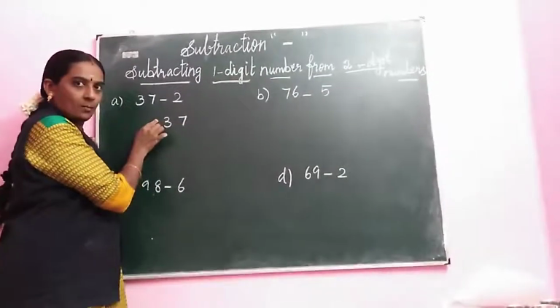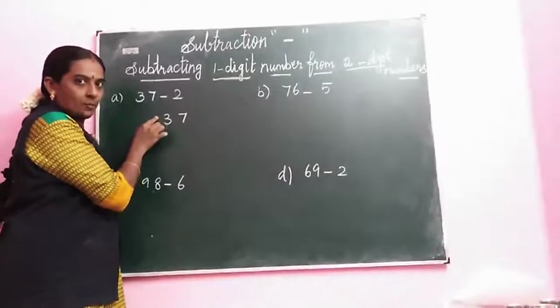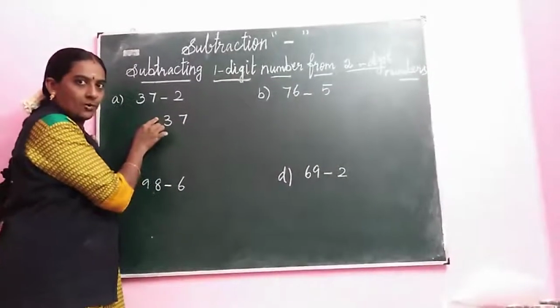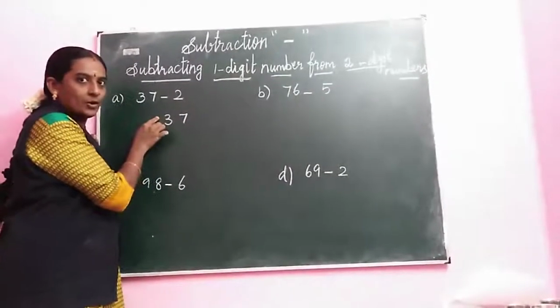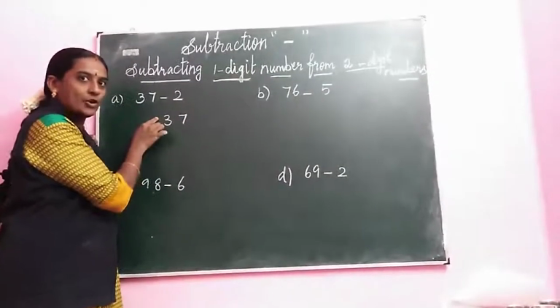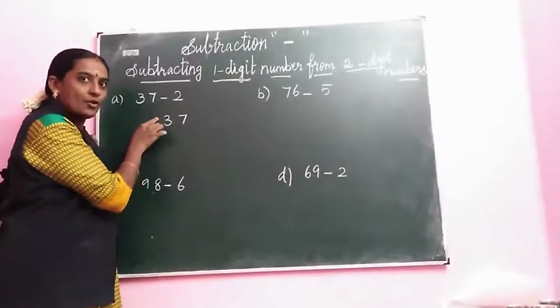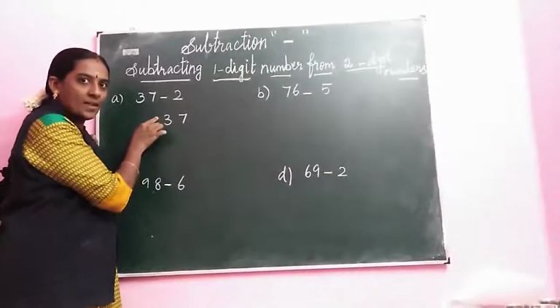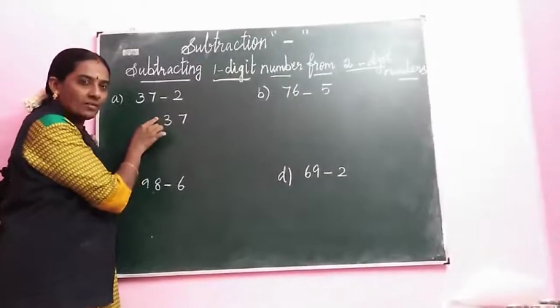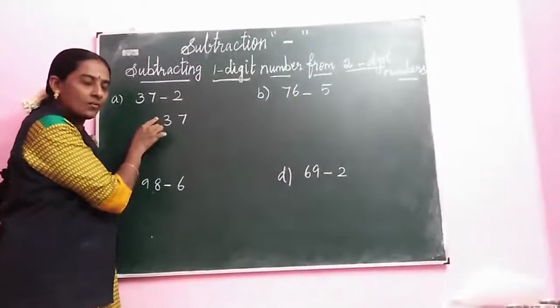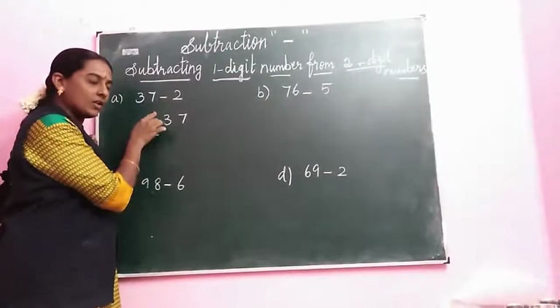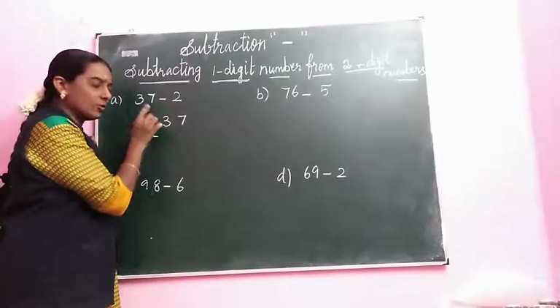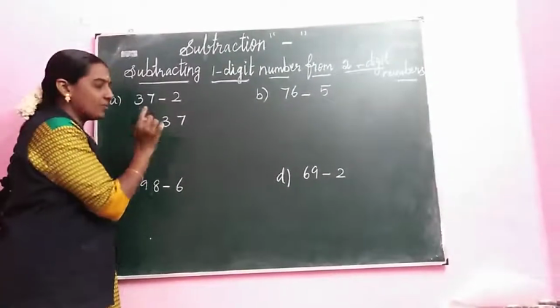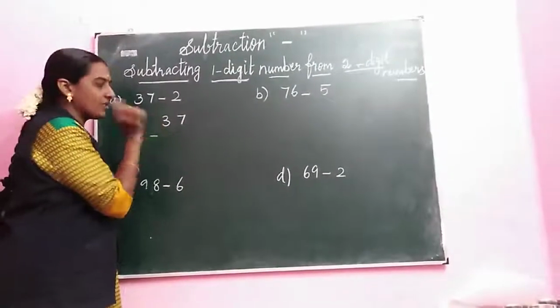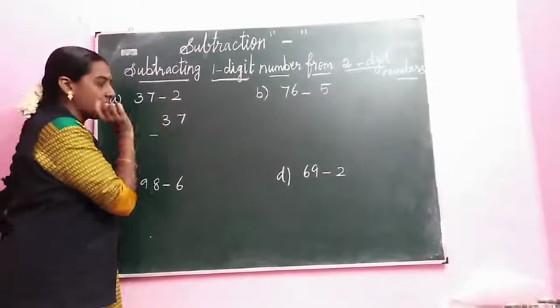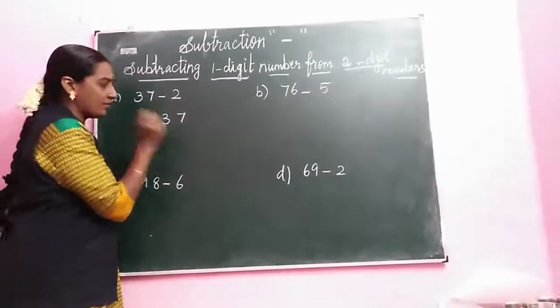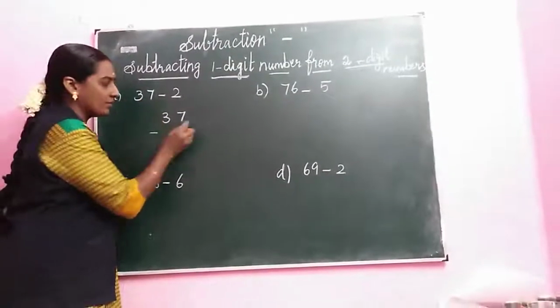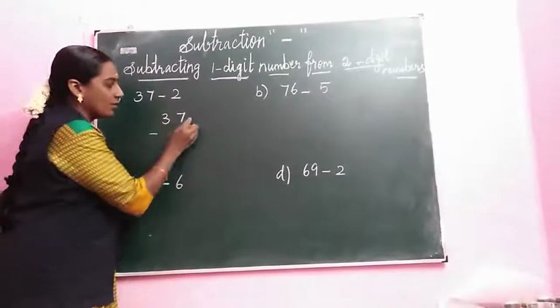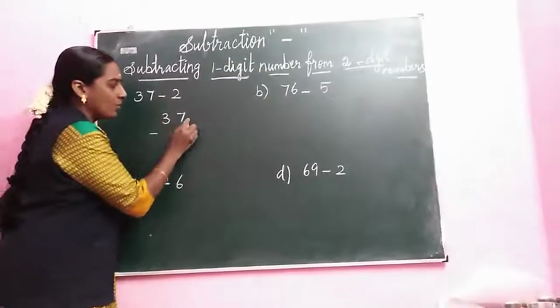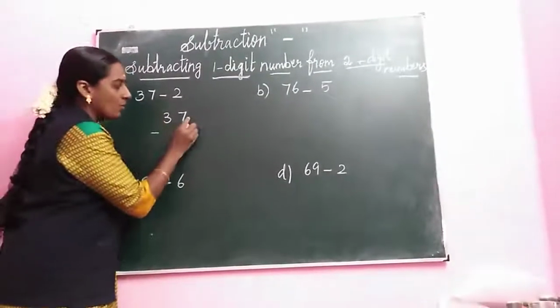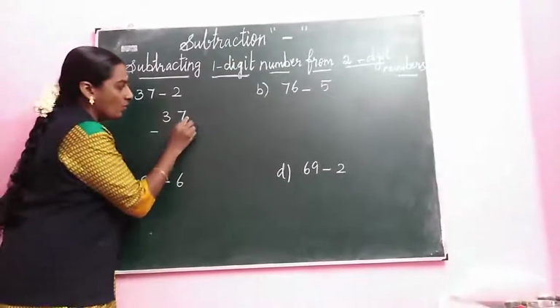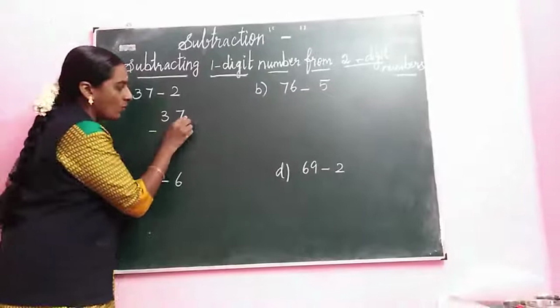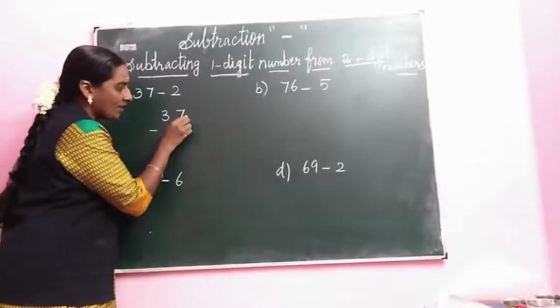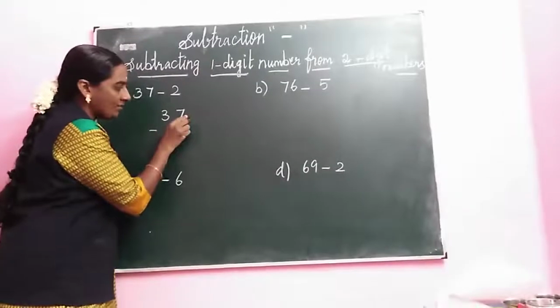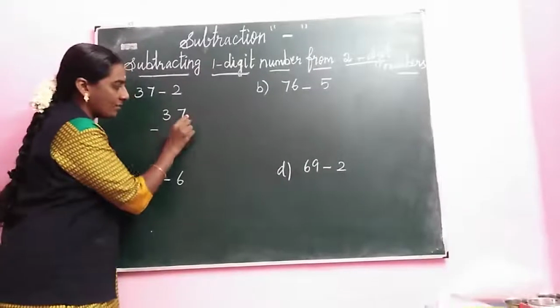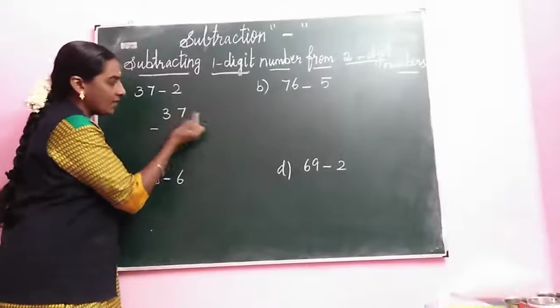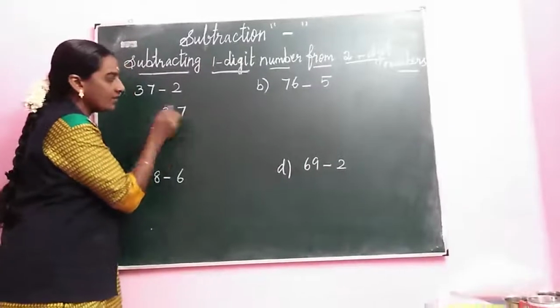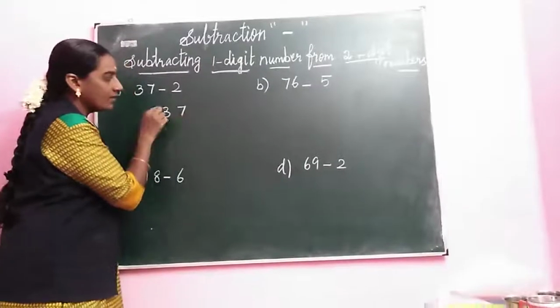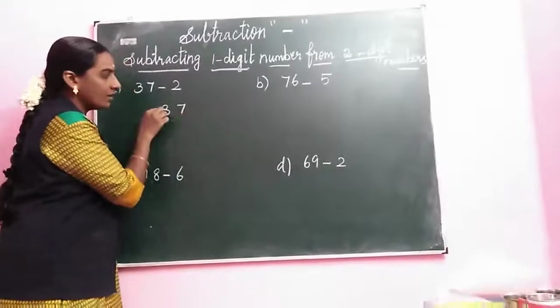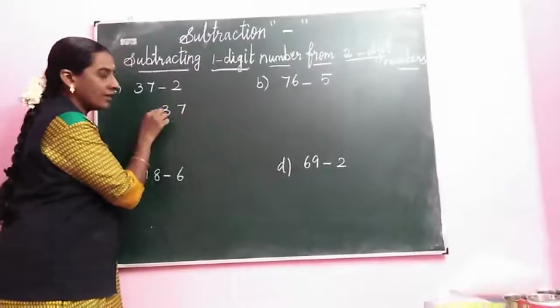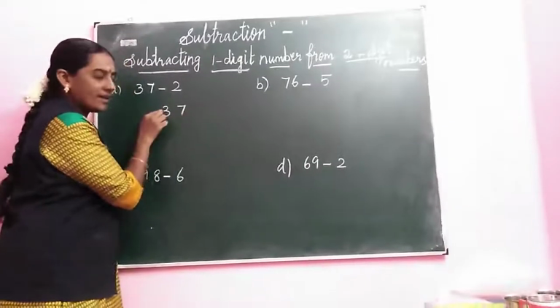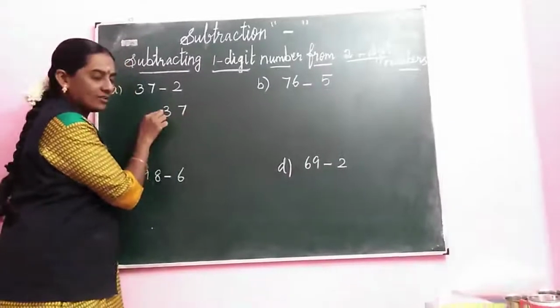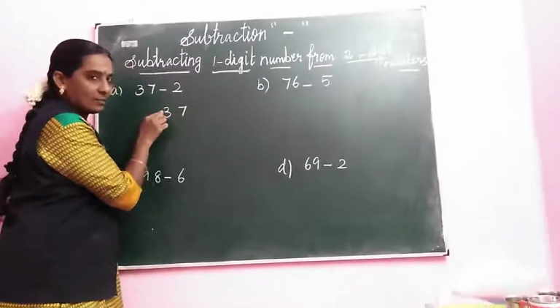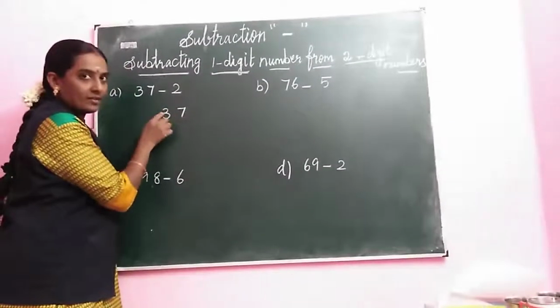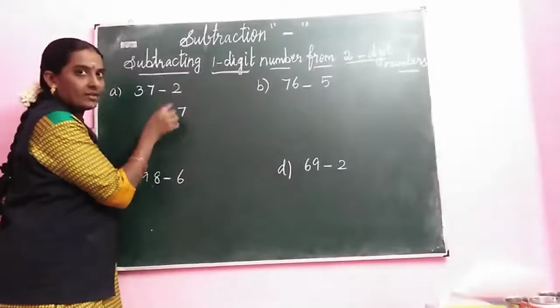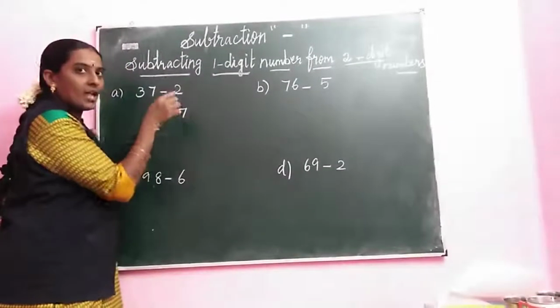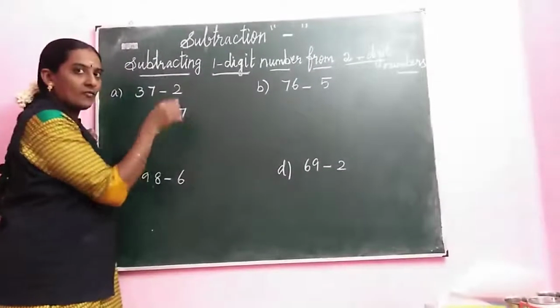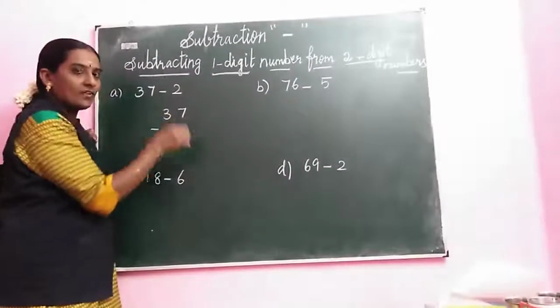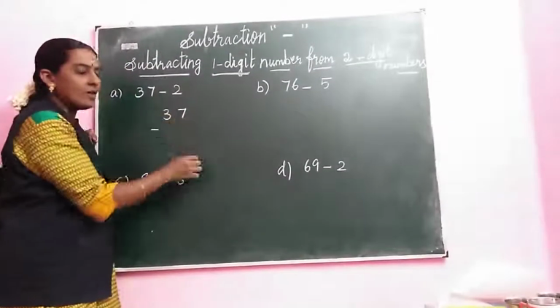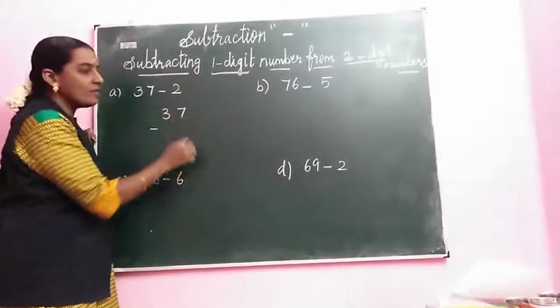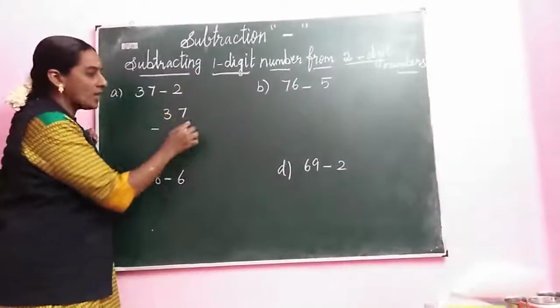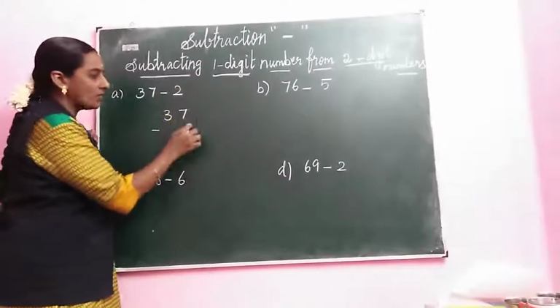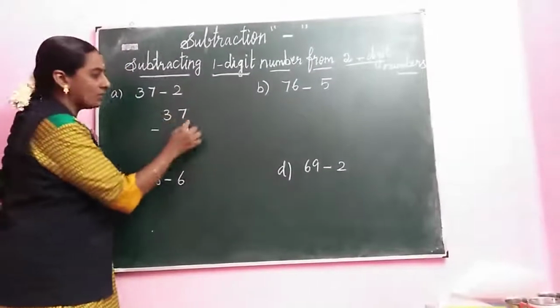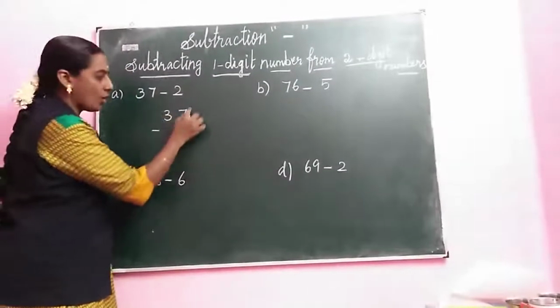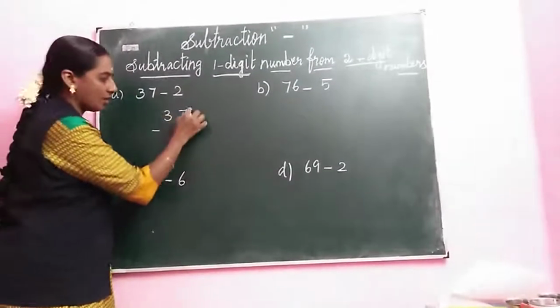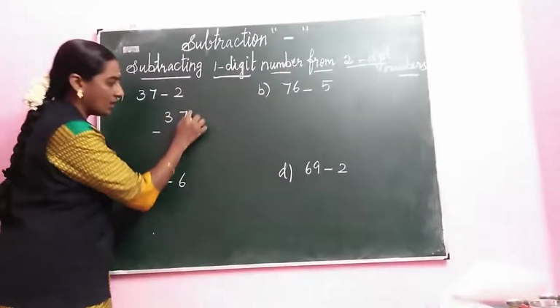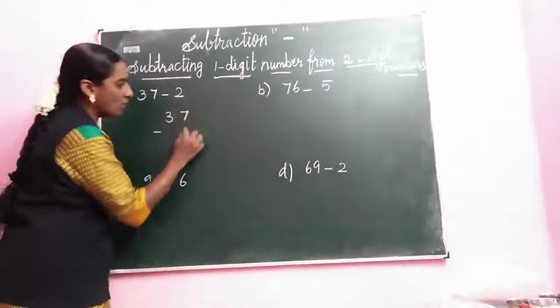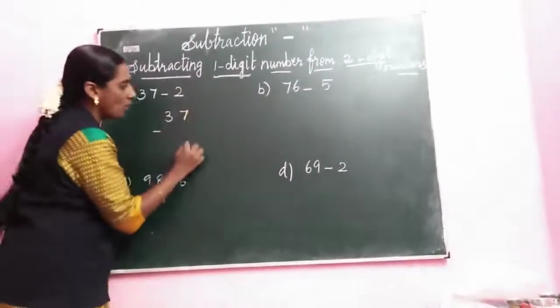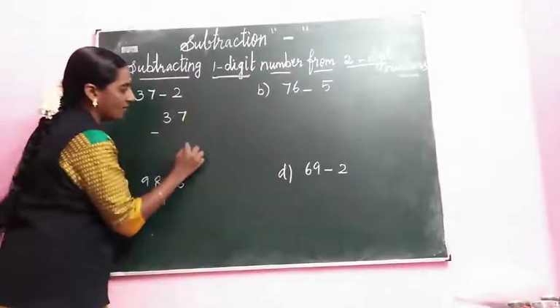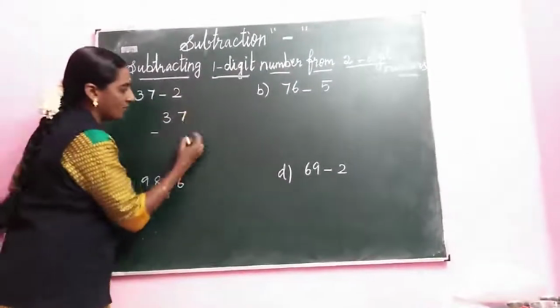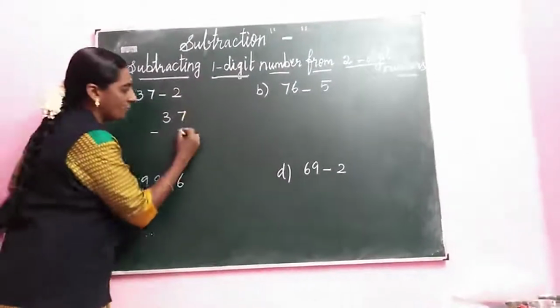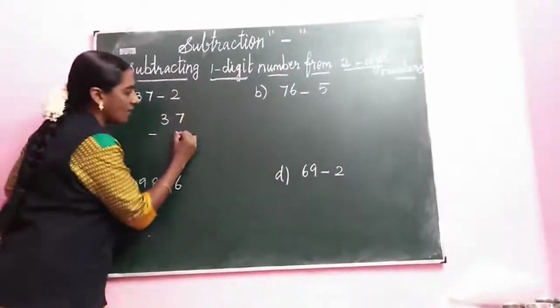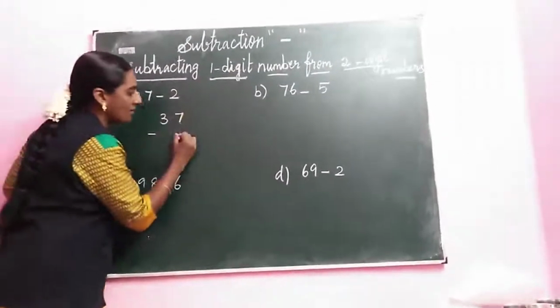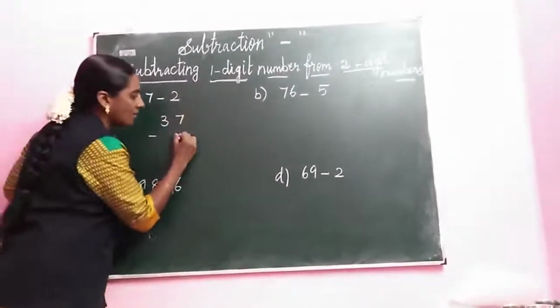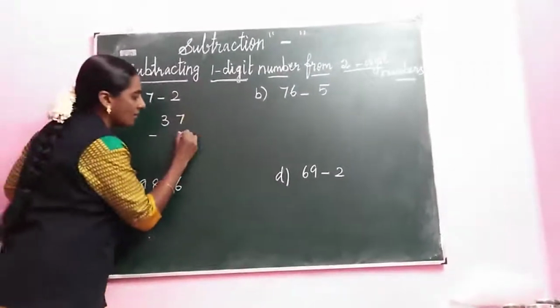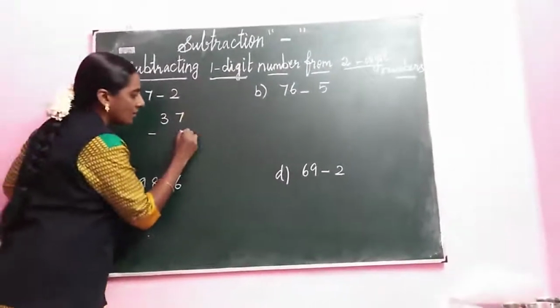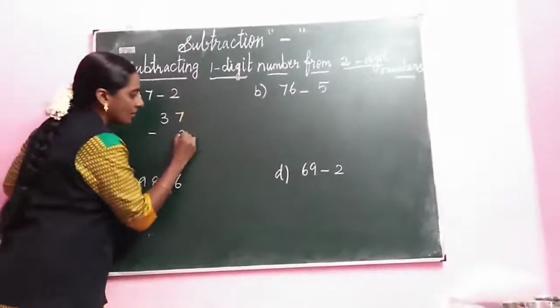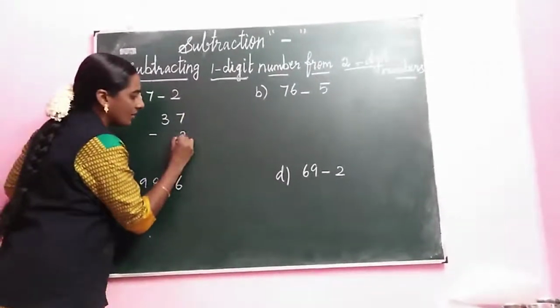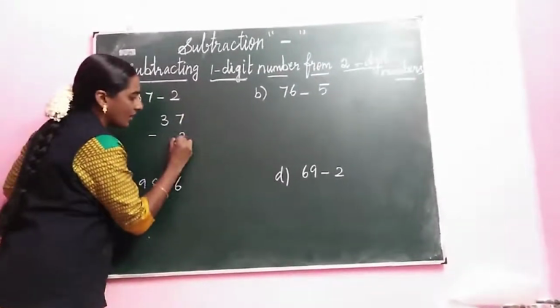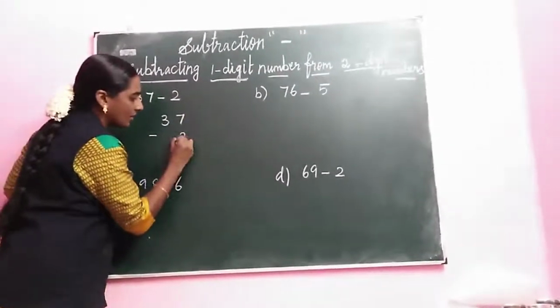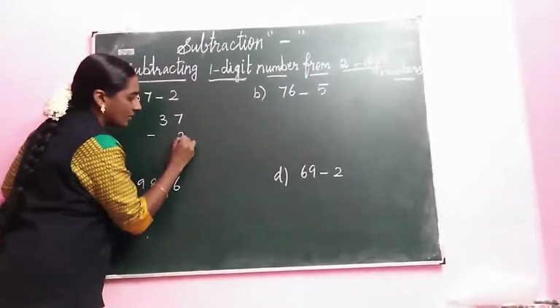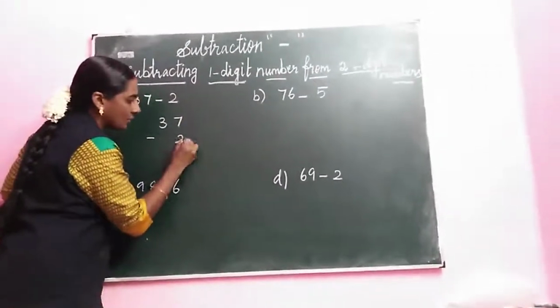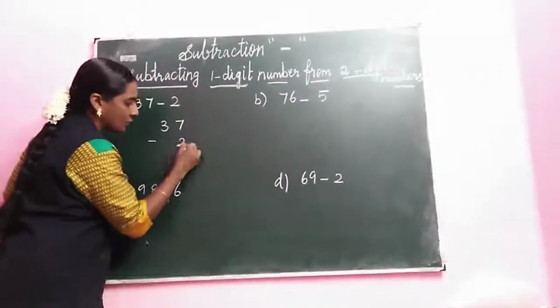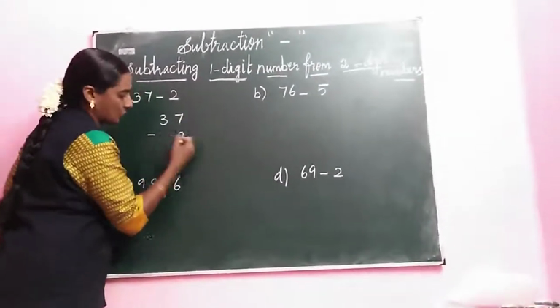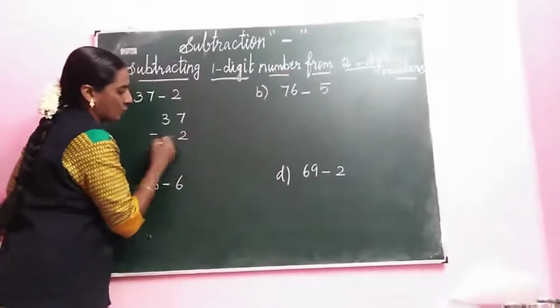Do you know place value? Ones place. Tens place. Every time we start from the ones place. Write in the two.